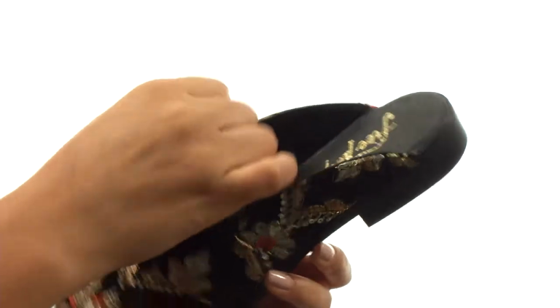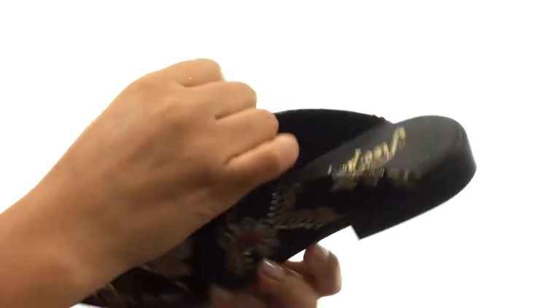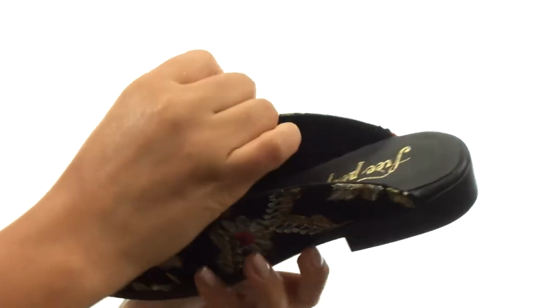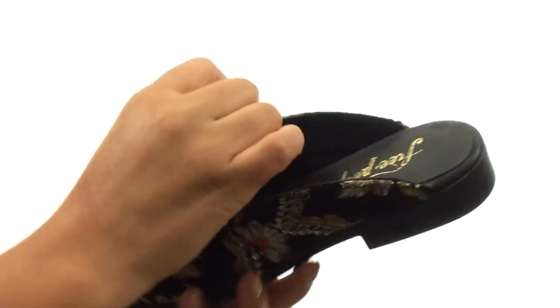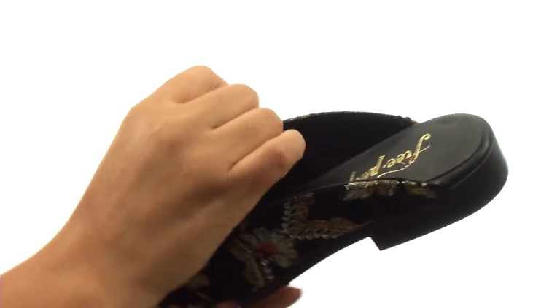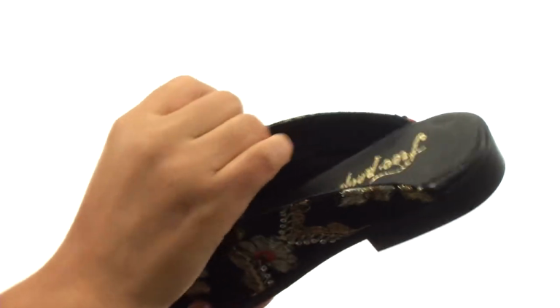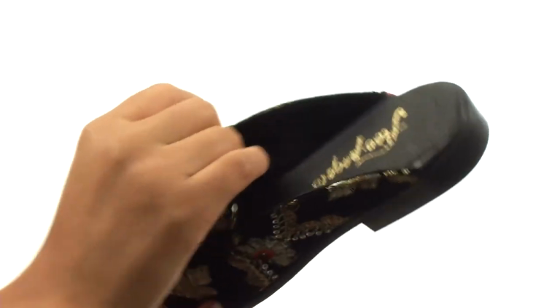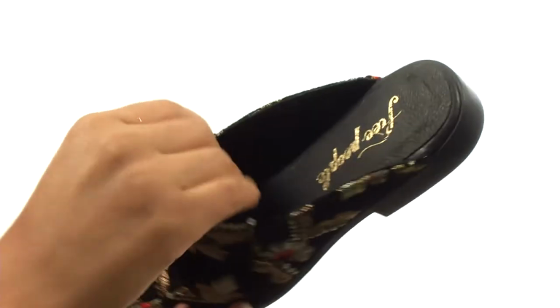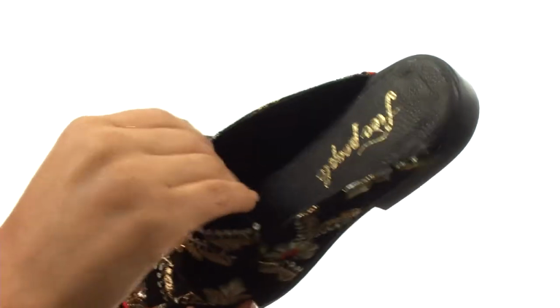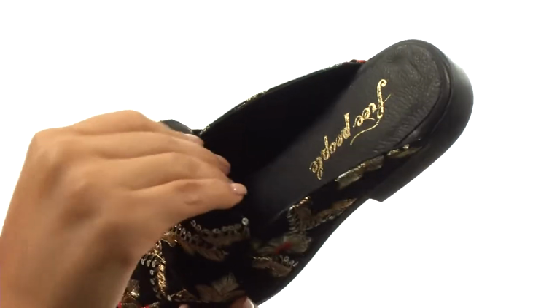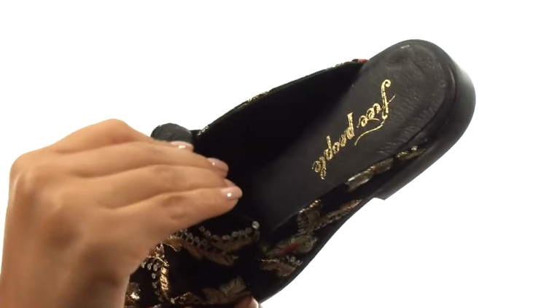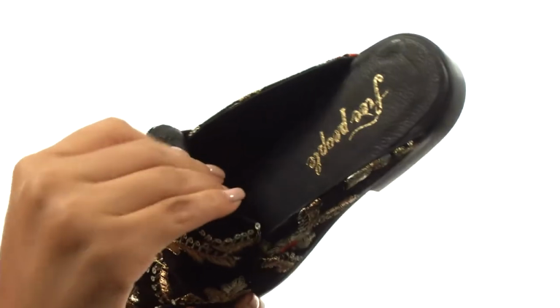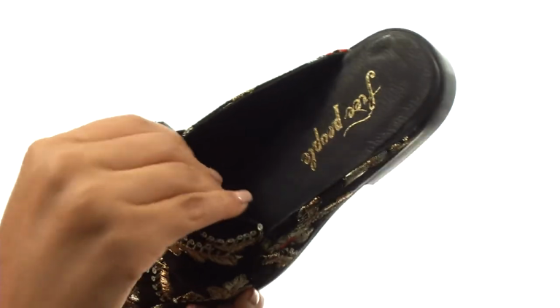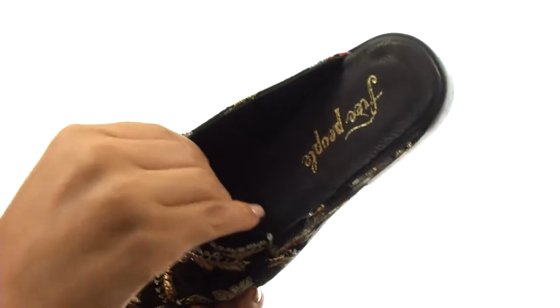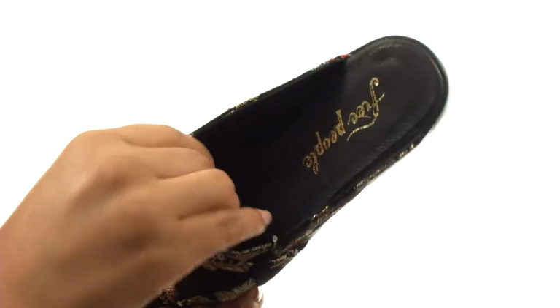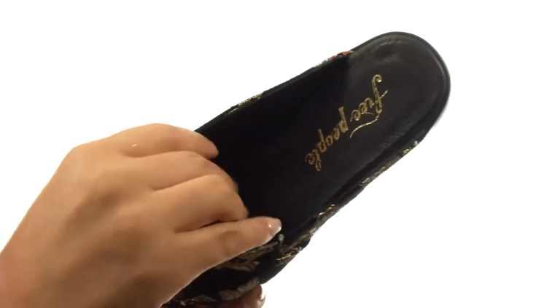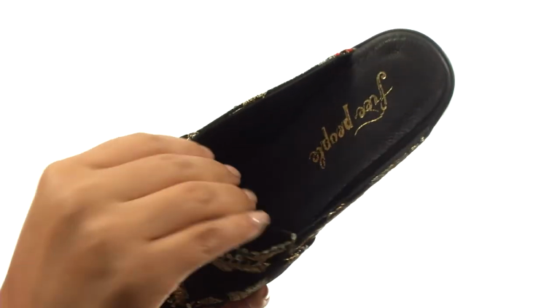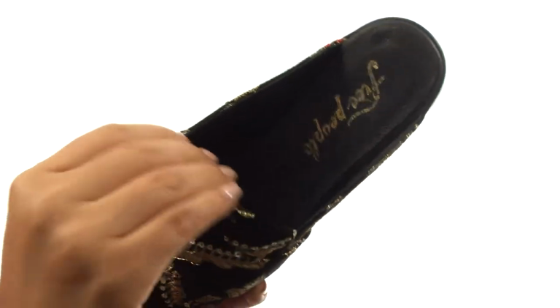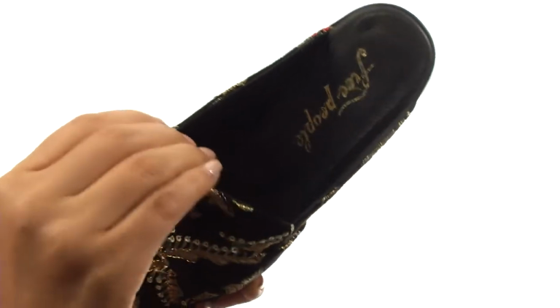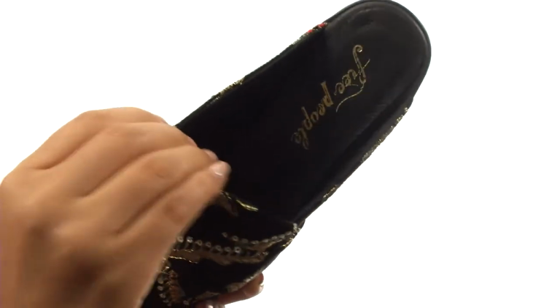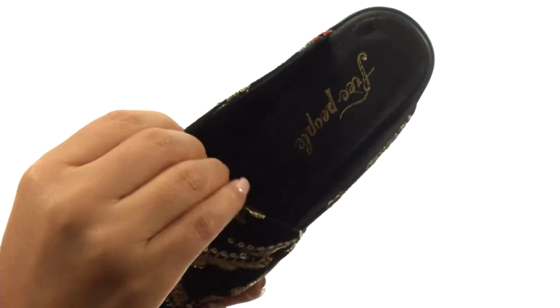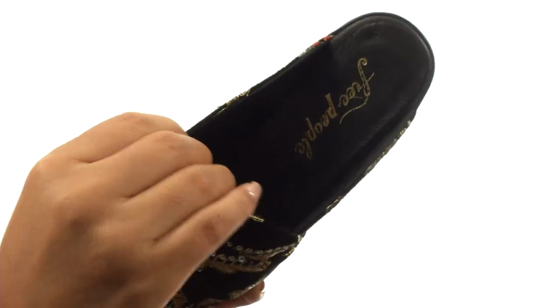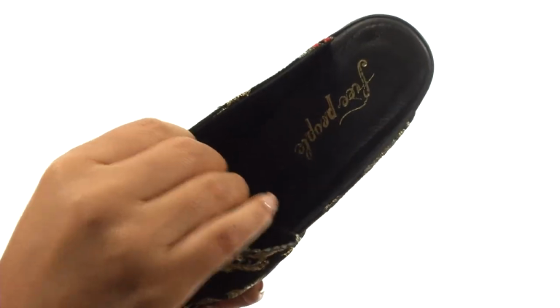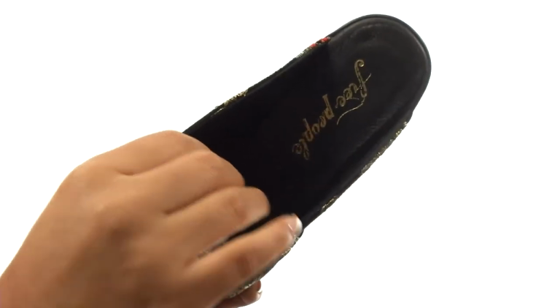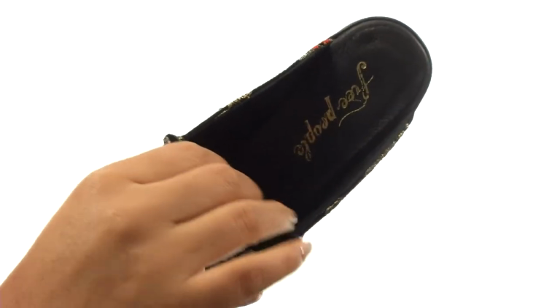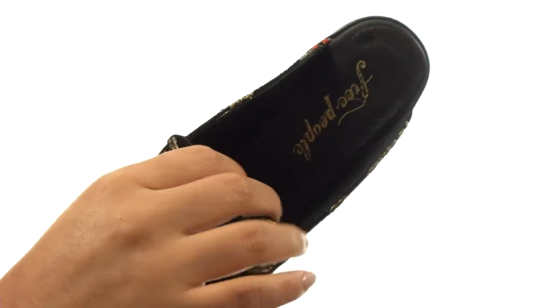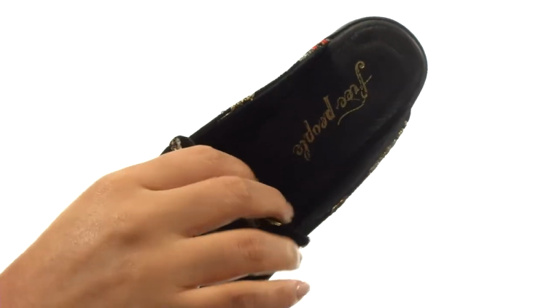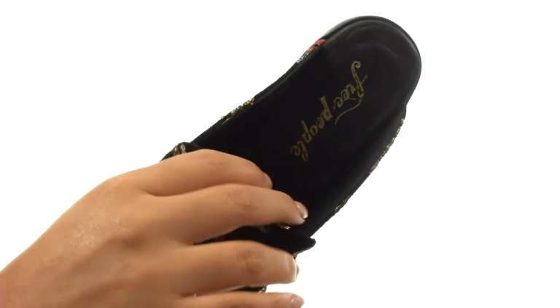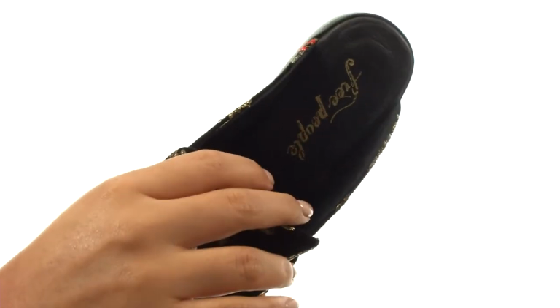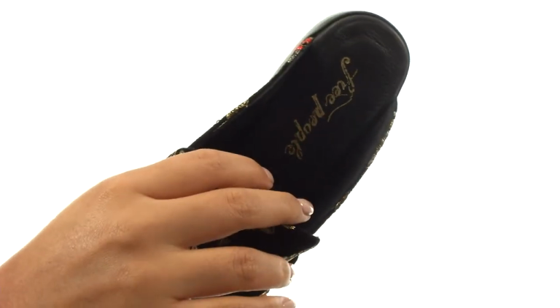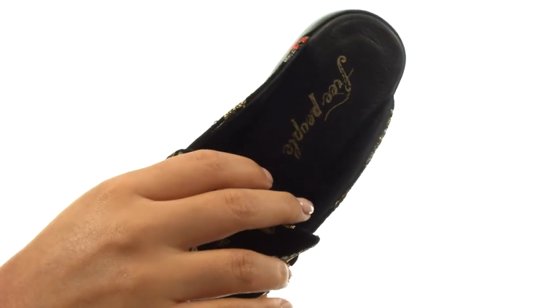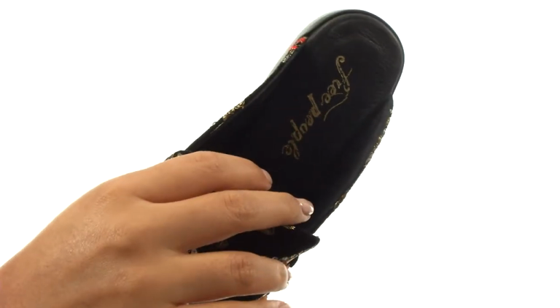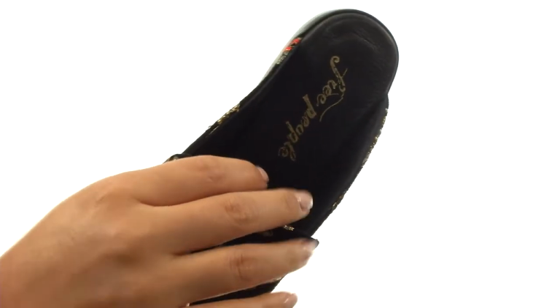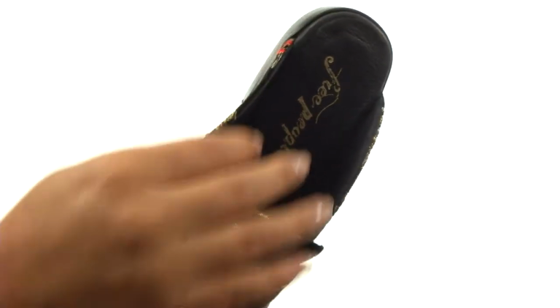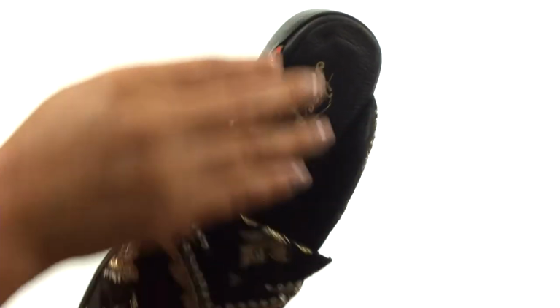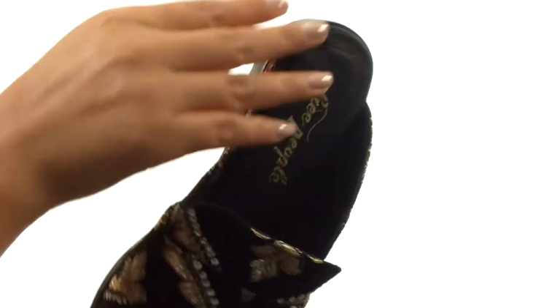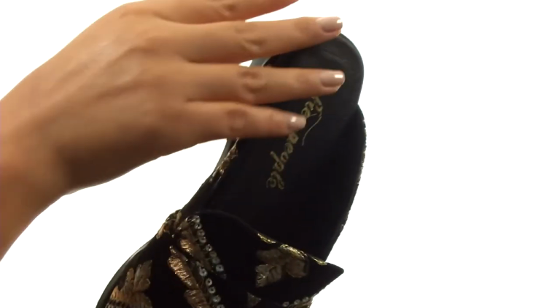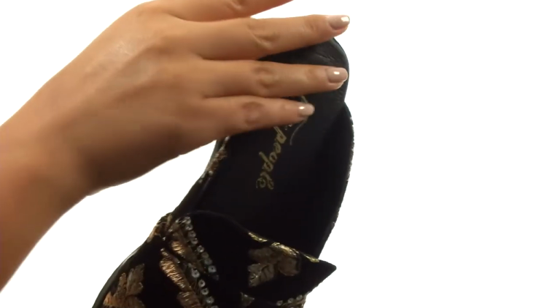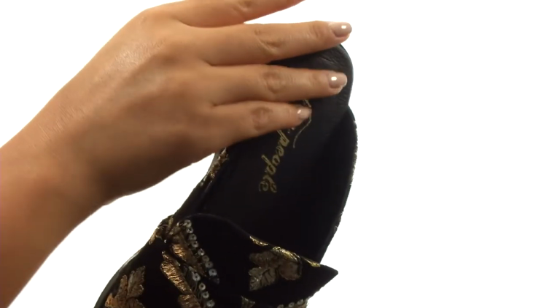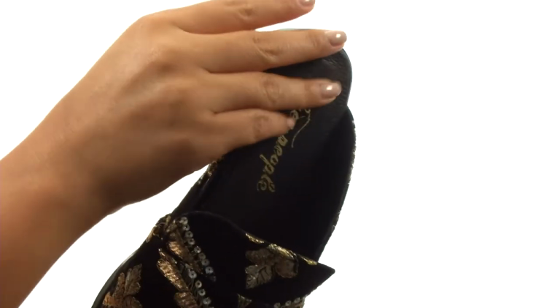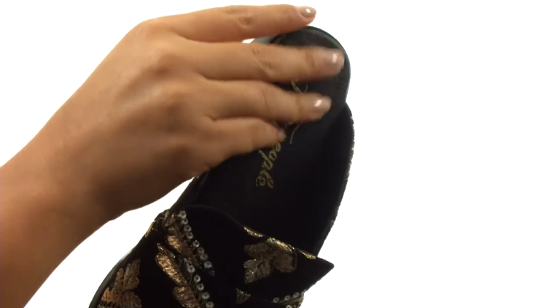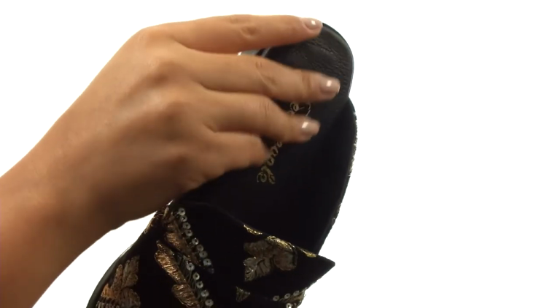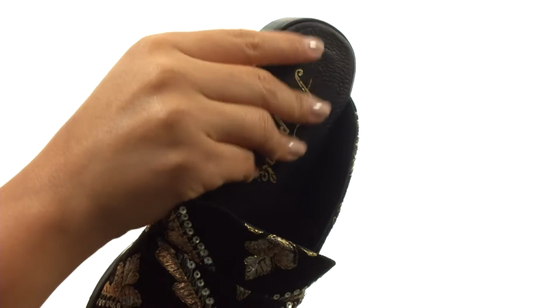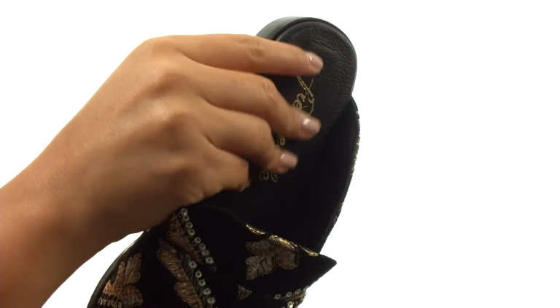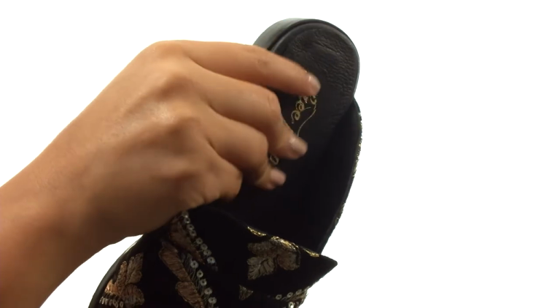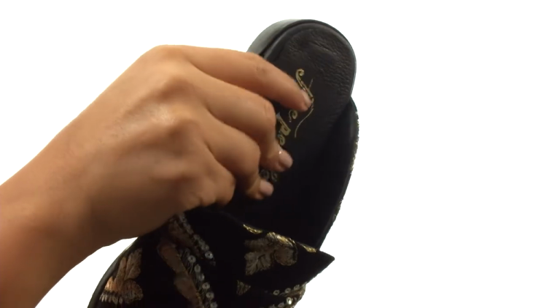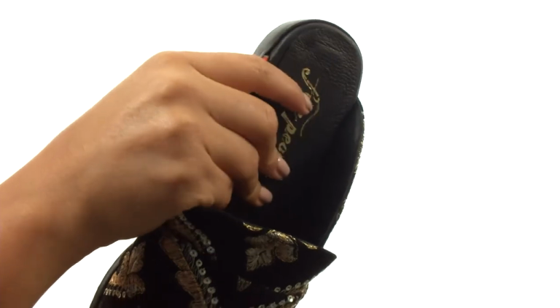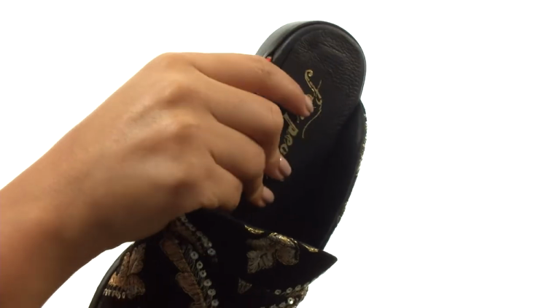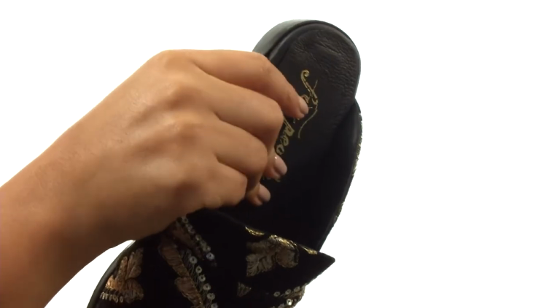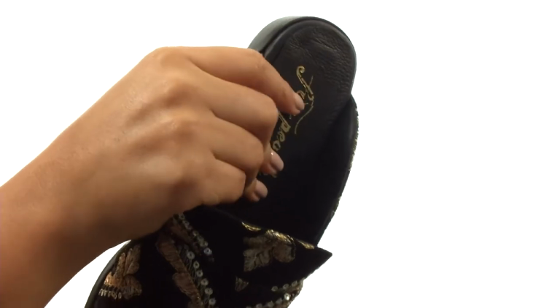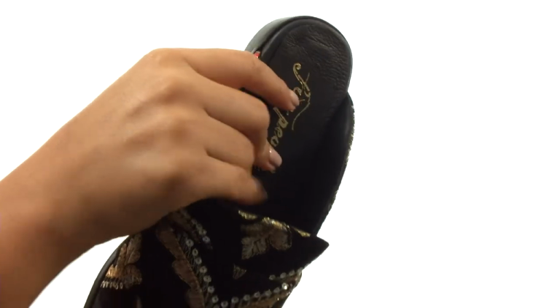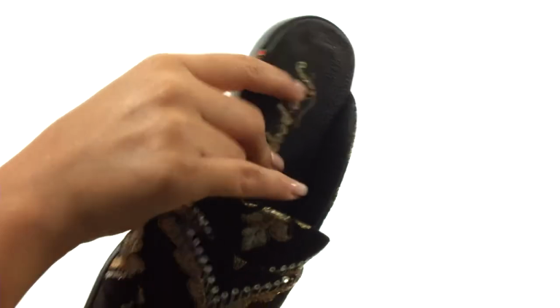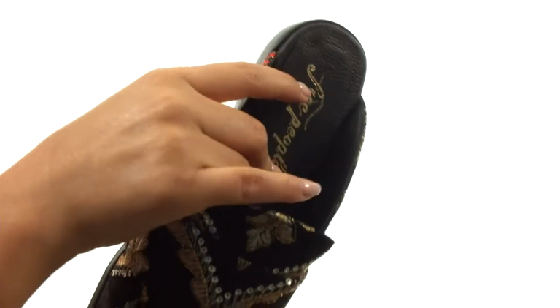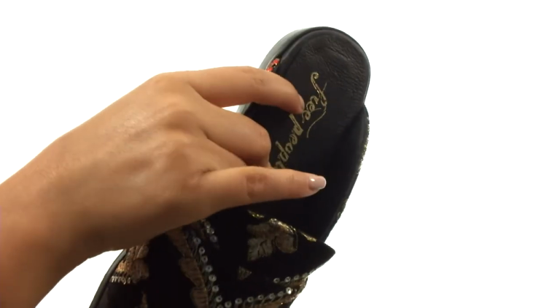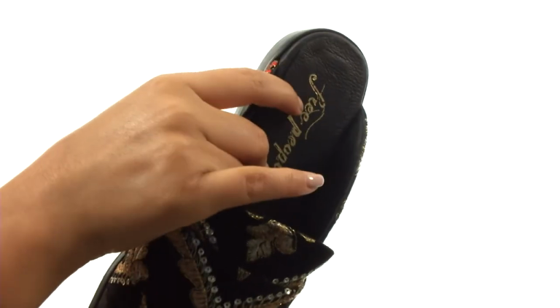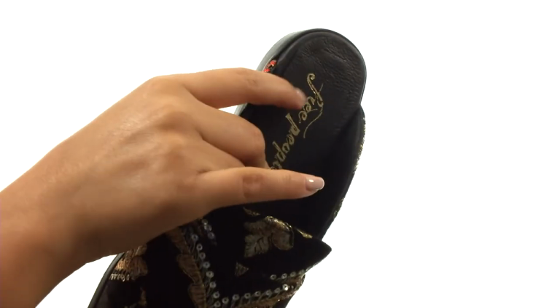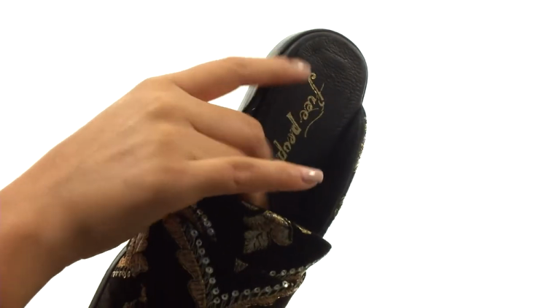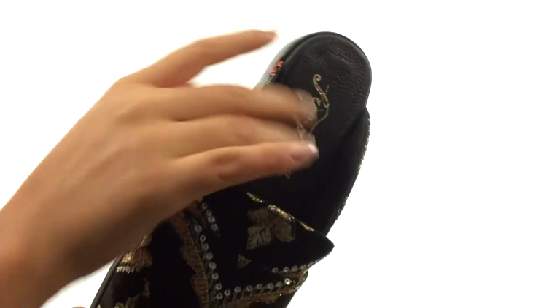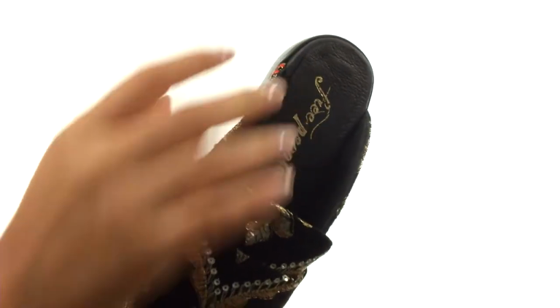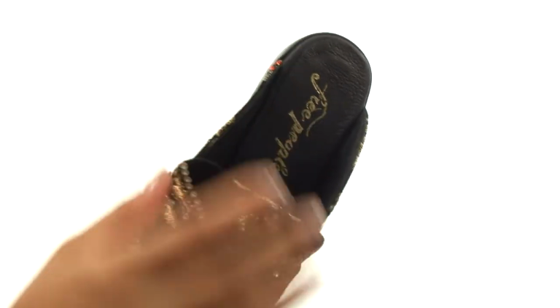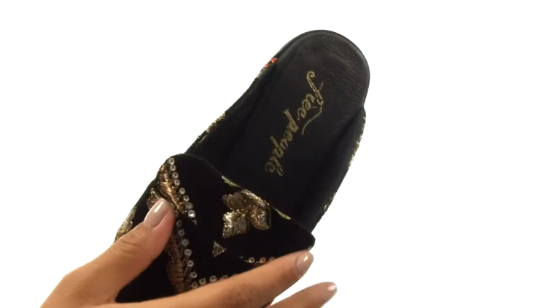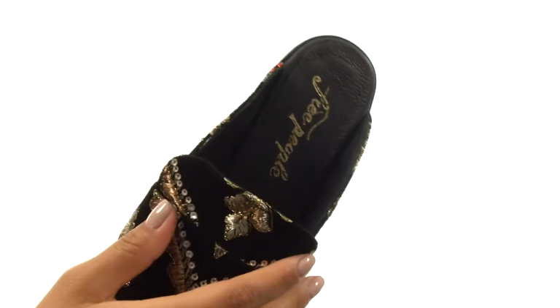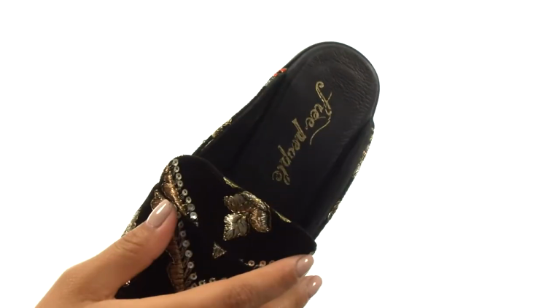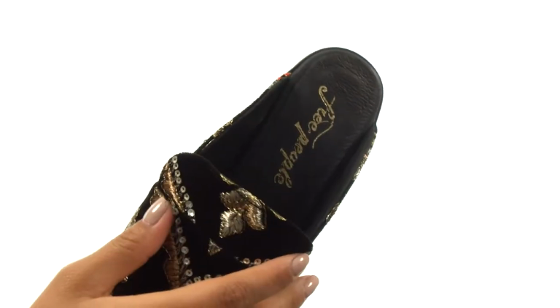On the inside, there's soft leather lining for a great next-to-skin feel. They also offer a lightly padded footbed to provide comfort and support.